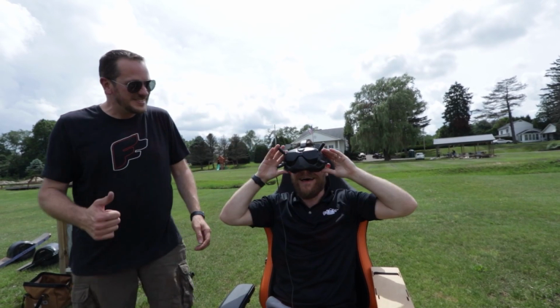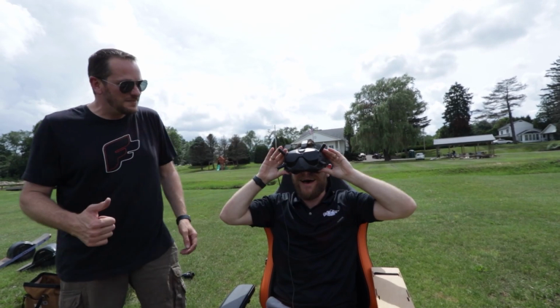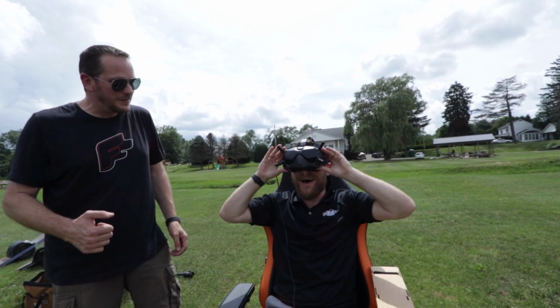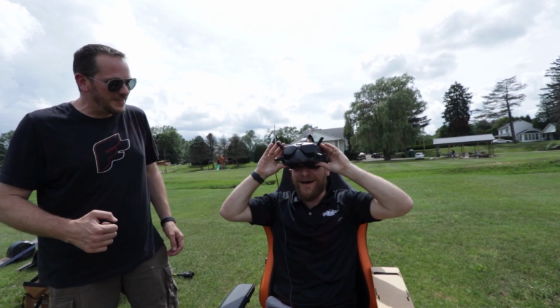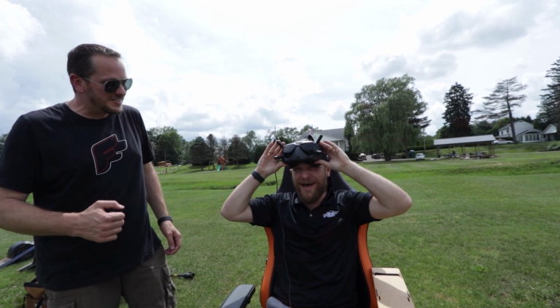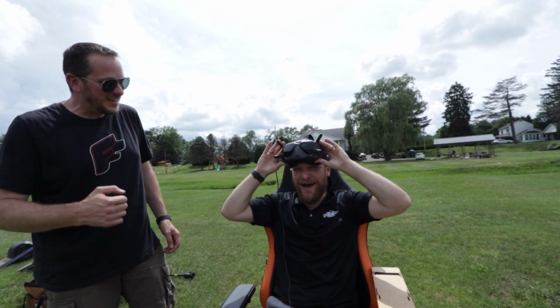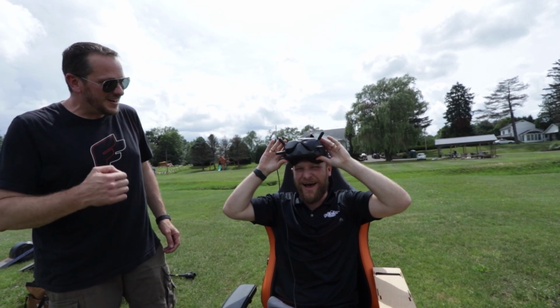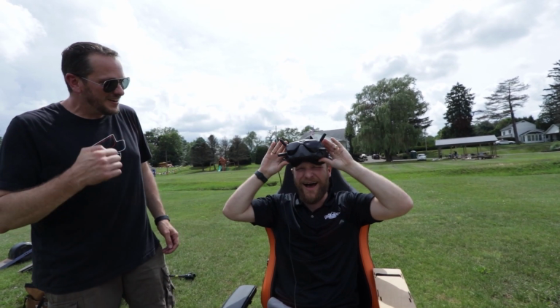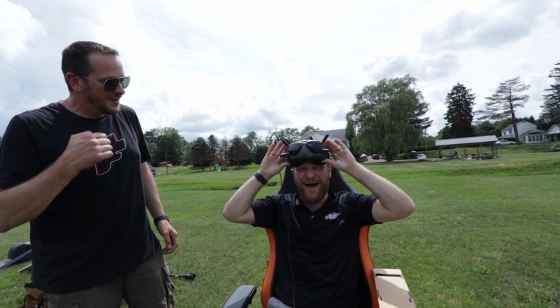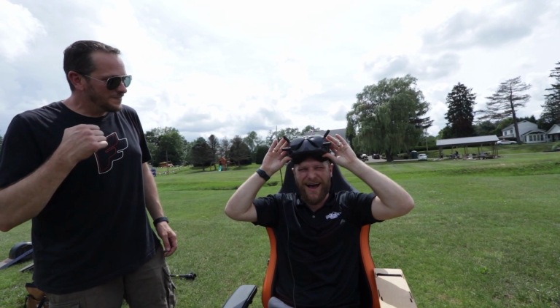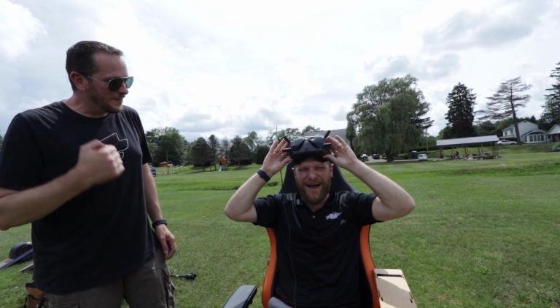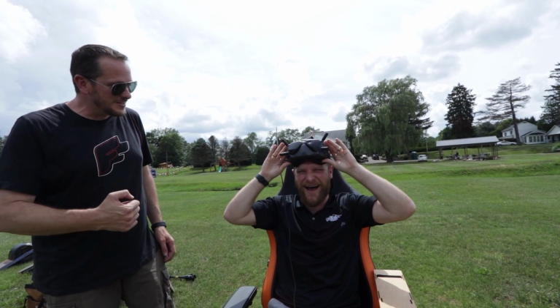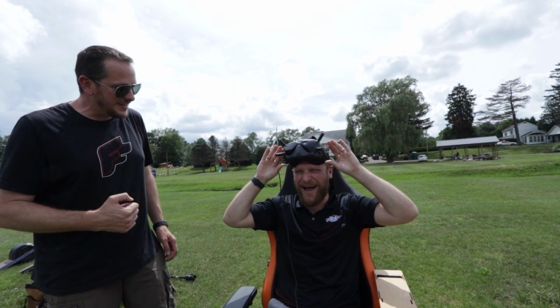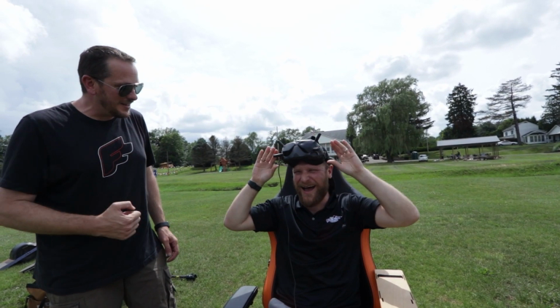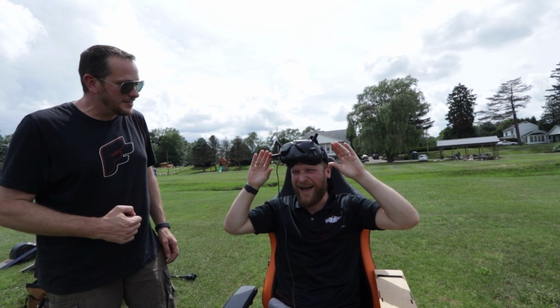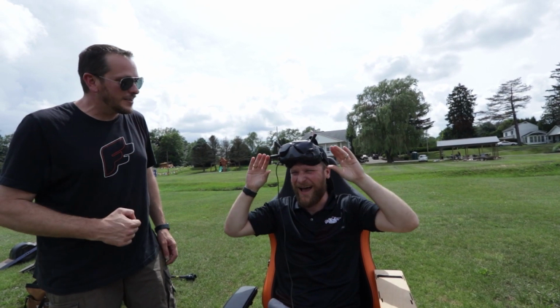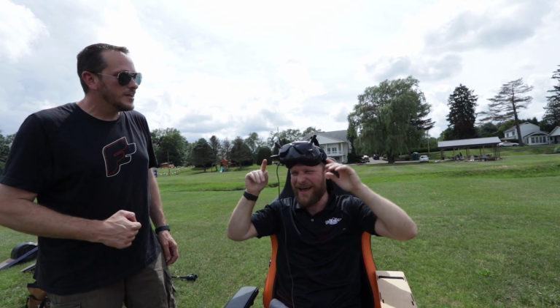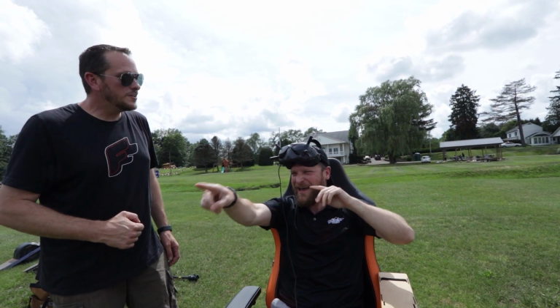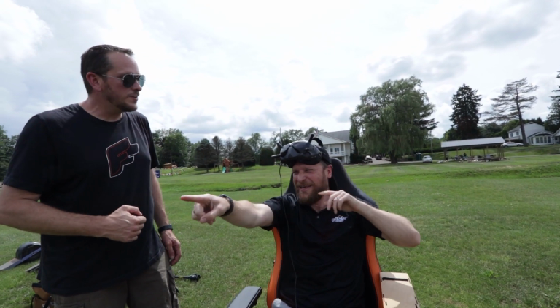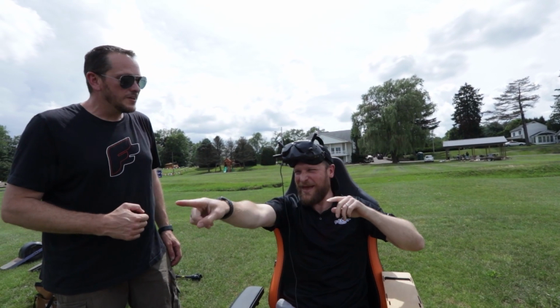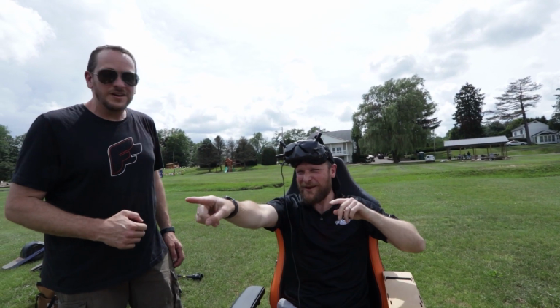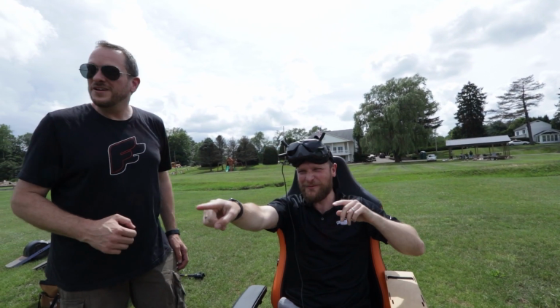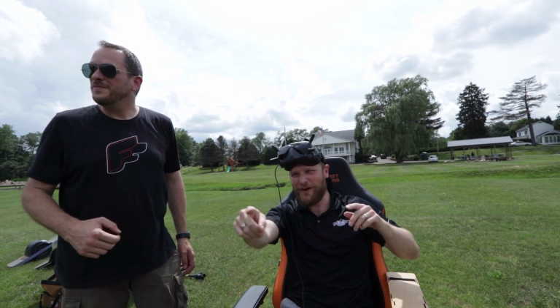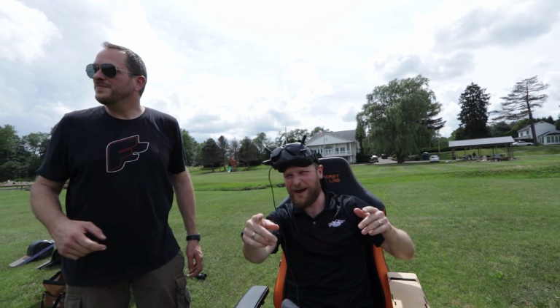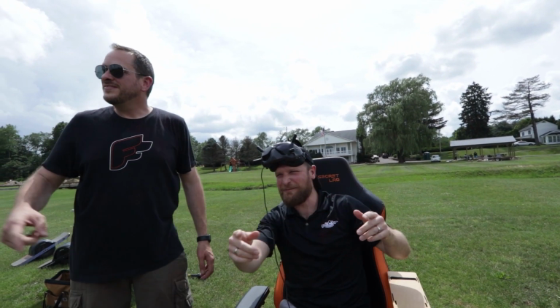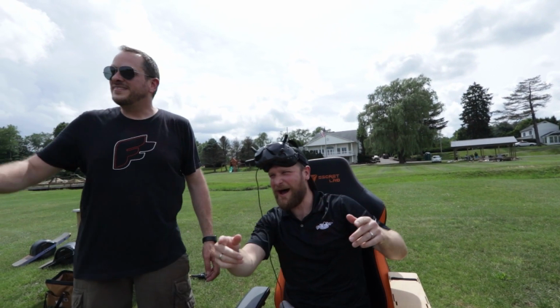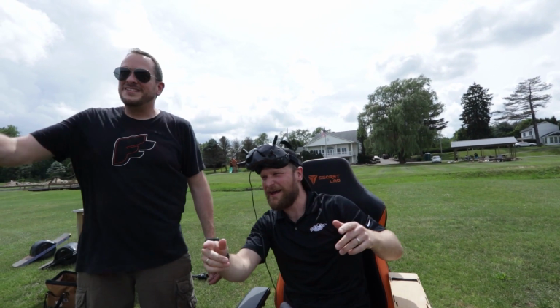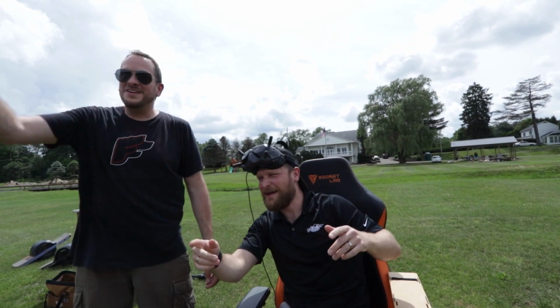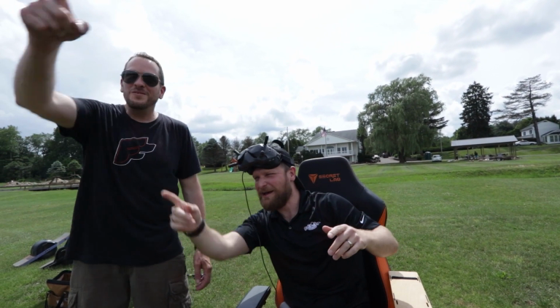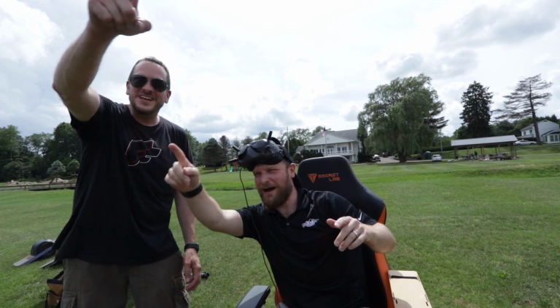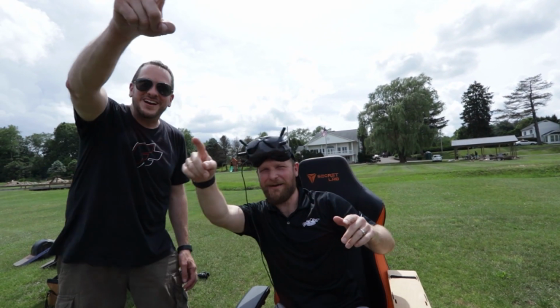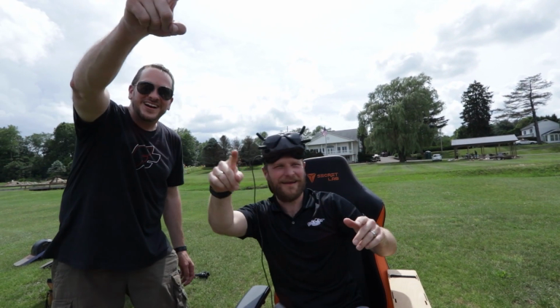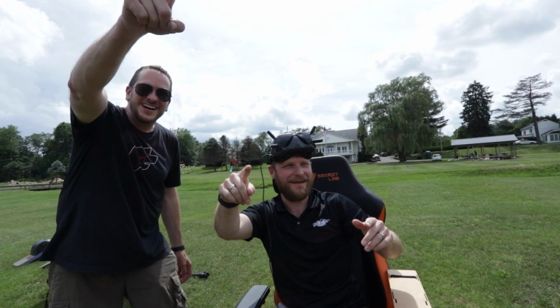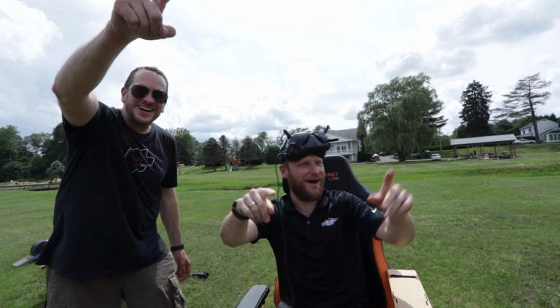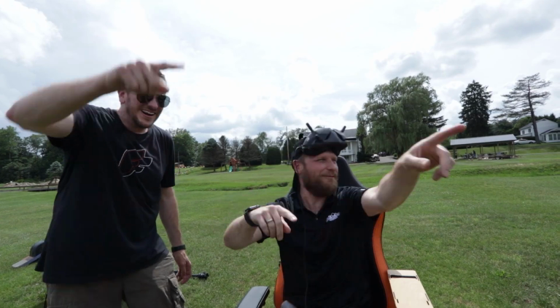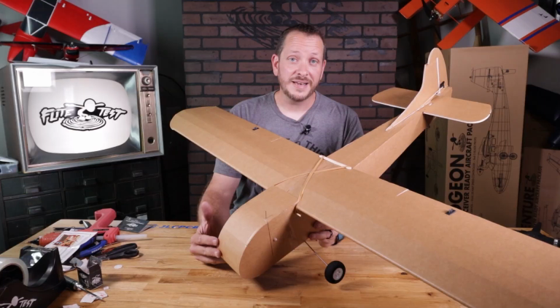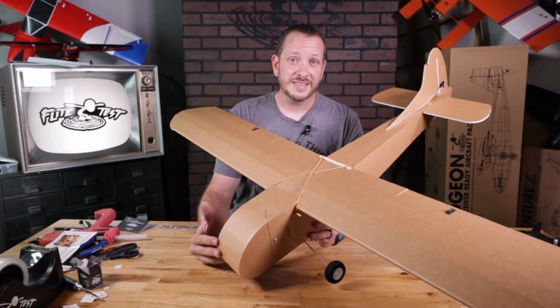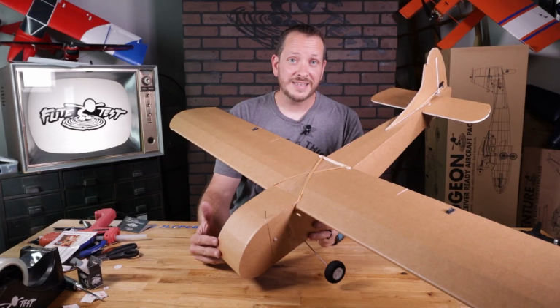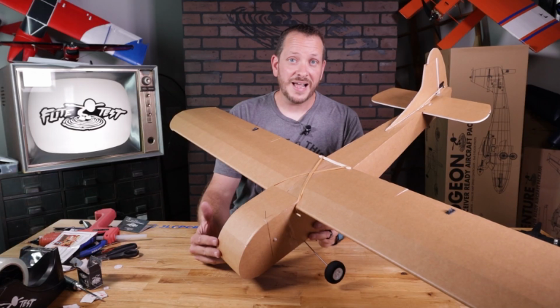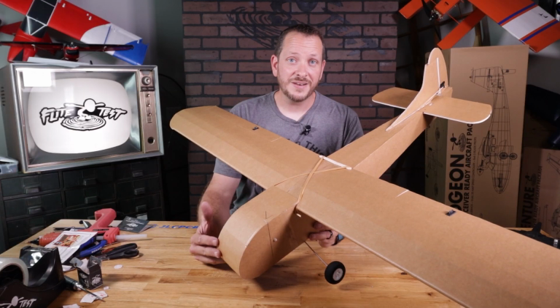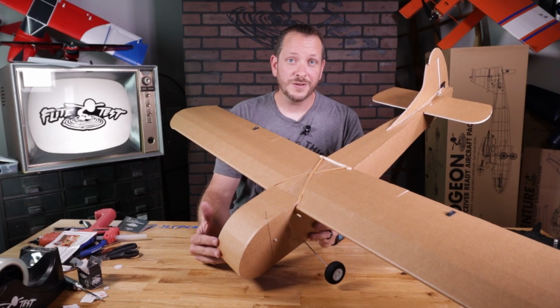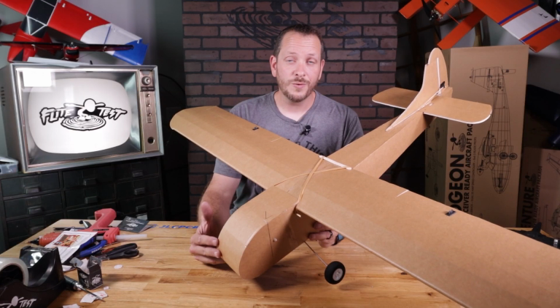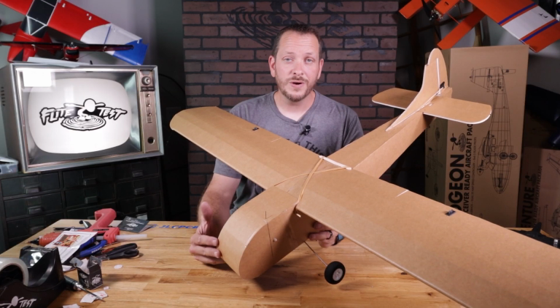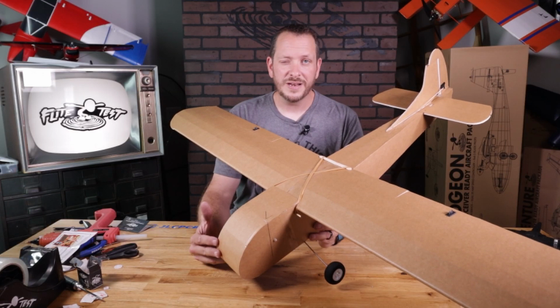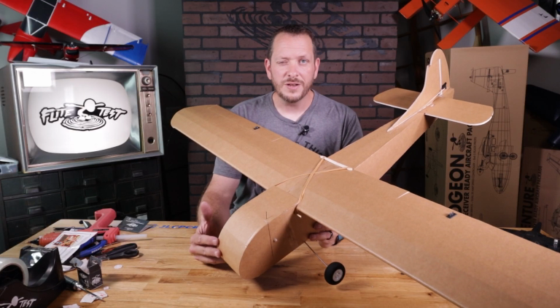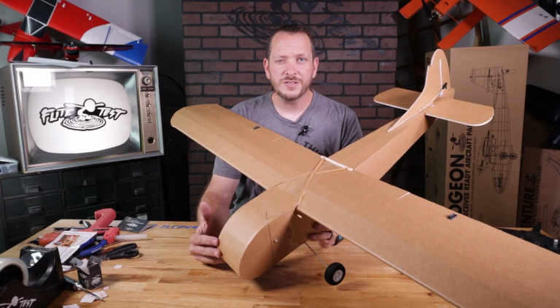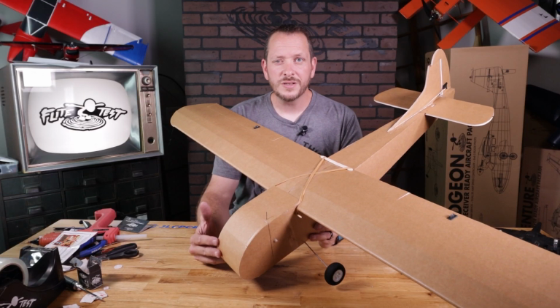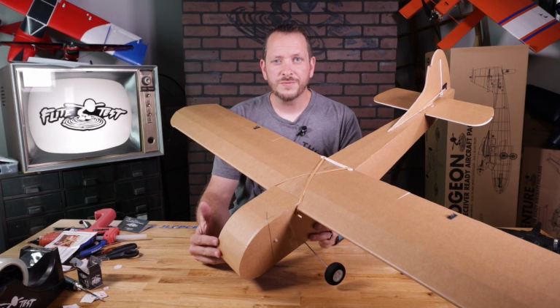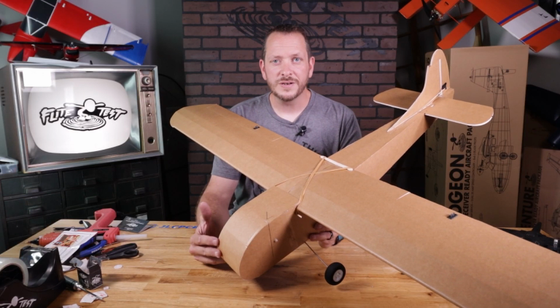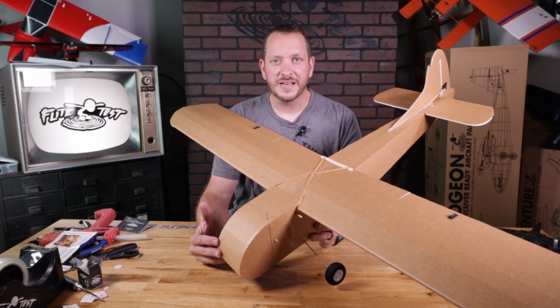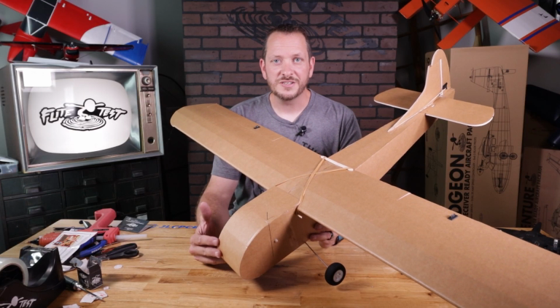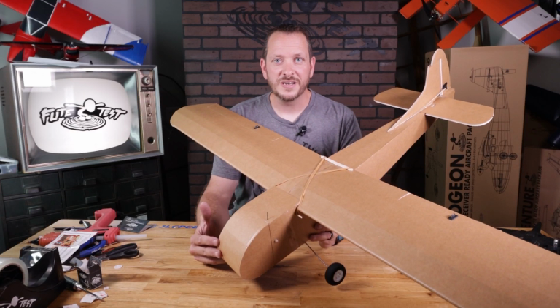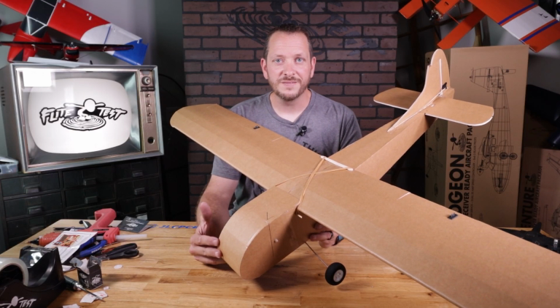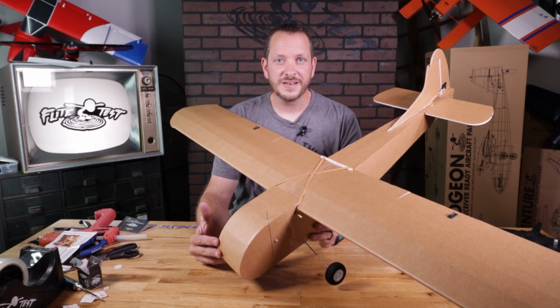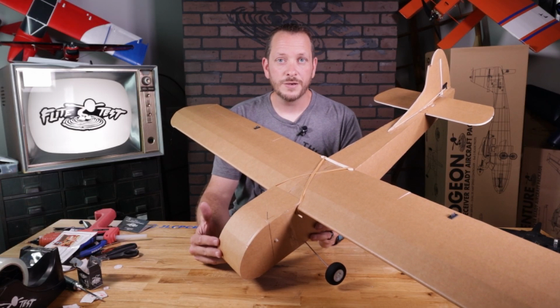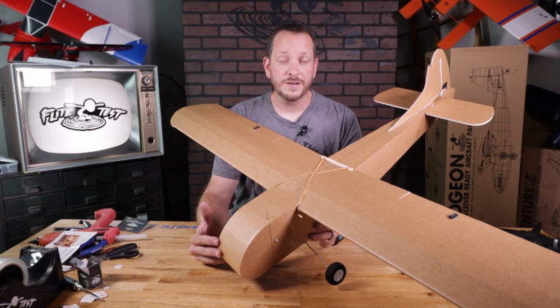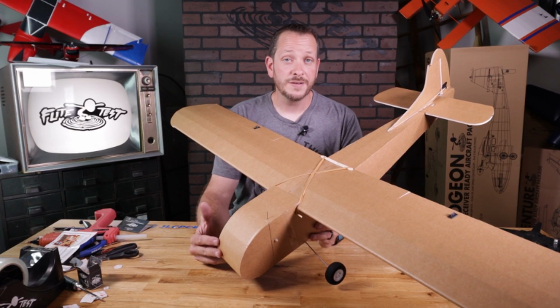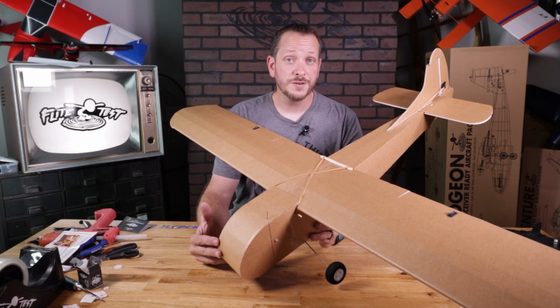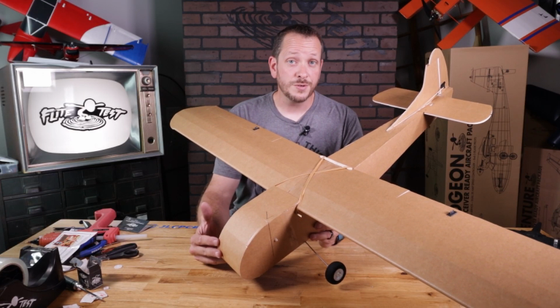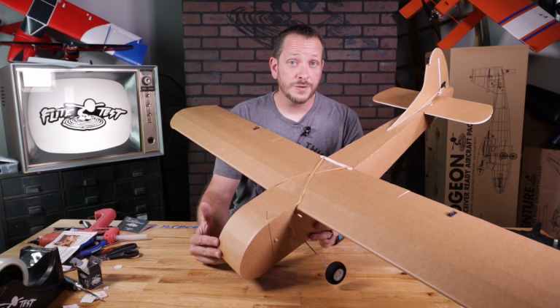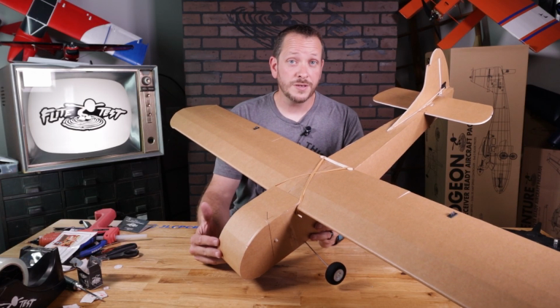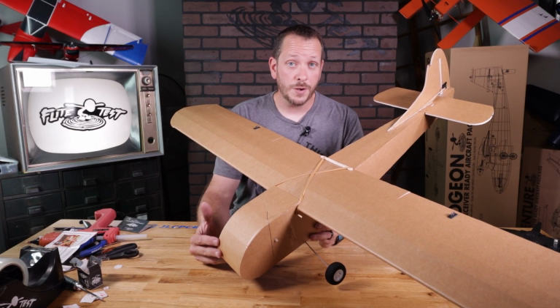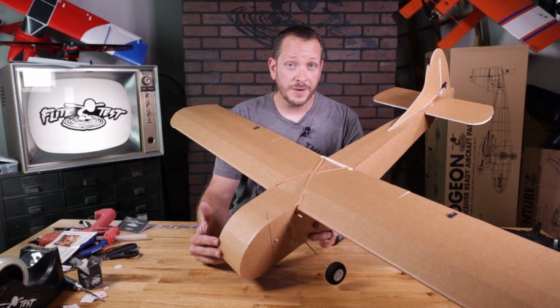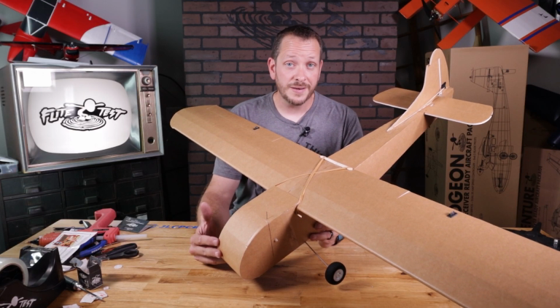This plane can be towed up by any of our twin engine model airplanes. Make sure that you have plenty of slack on the cord, and also look for a tech channel video if you're new to towing.